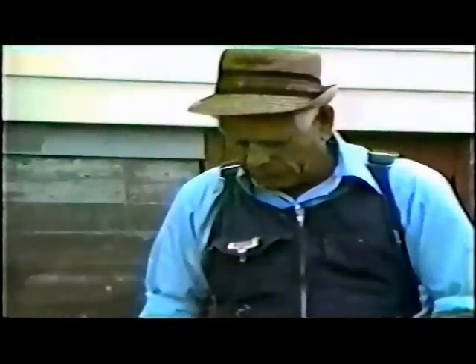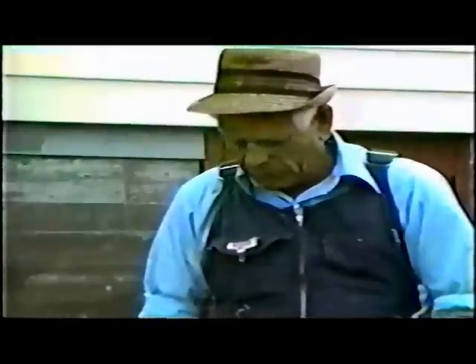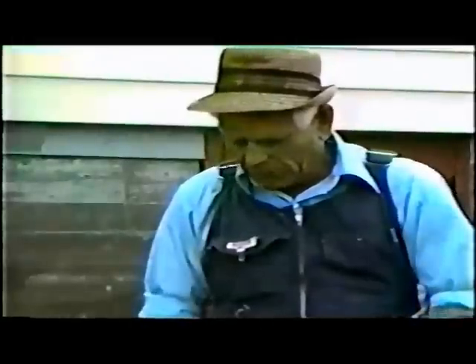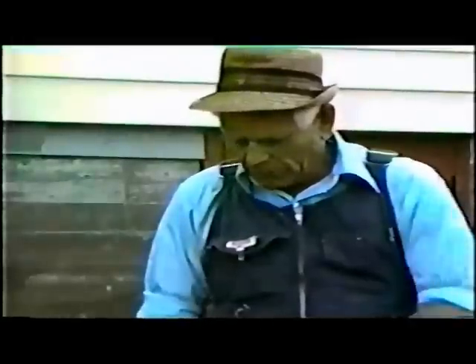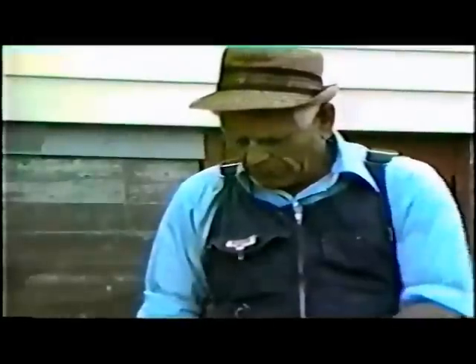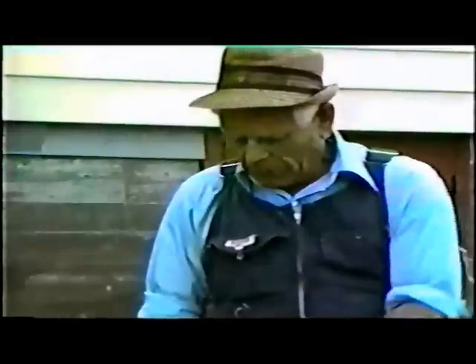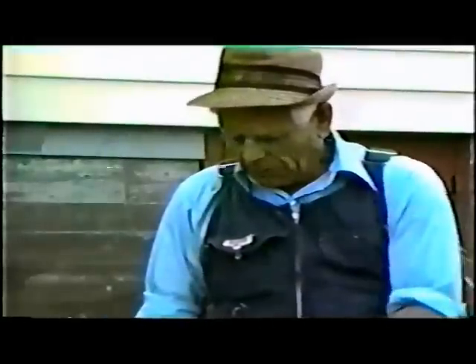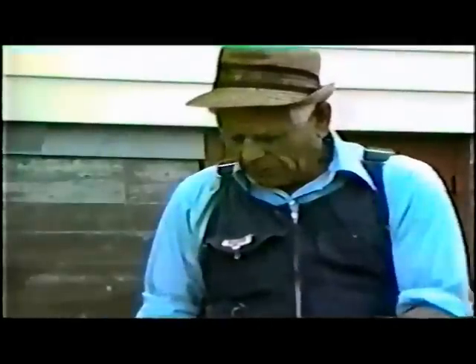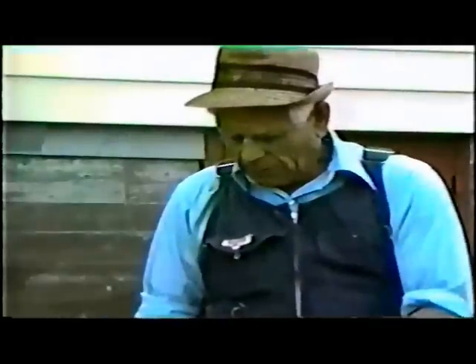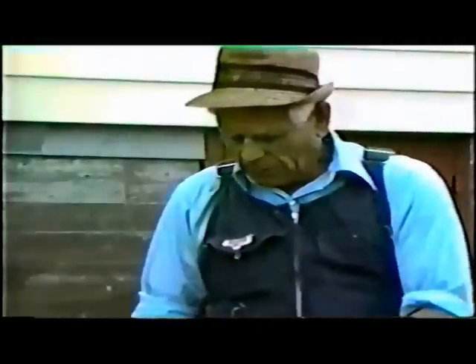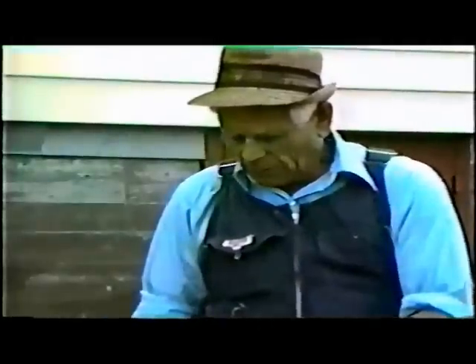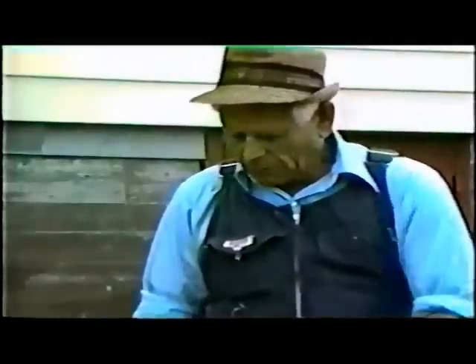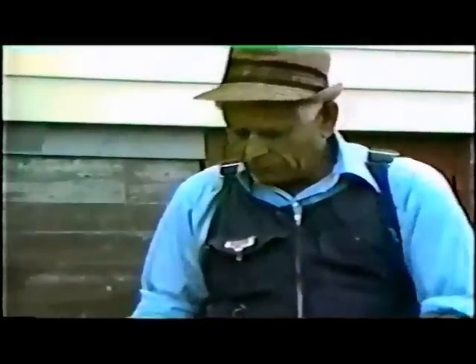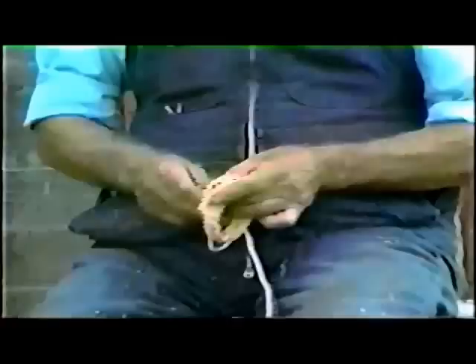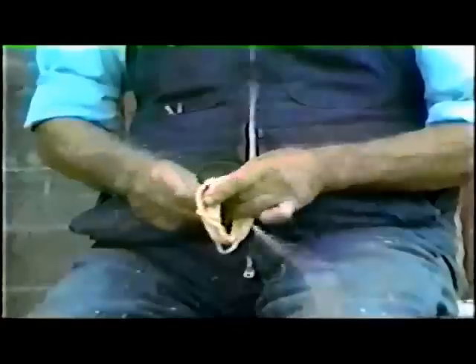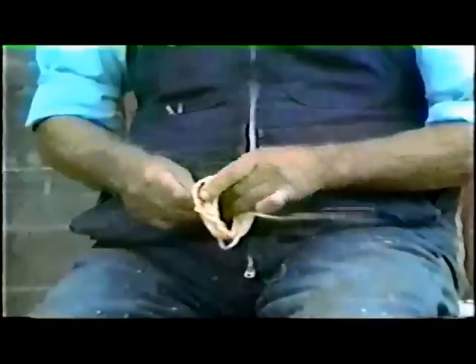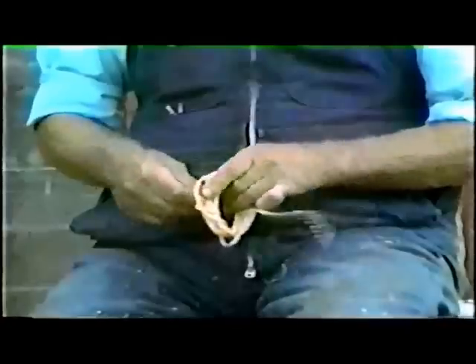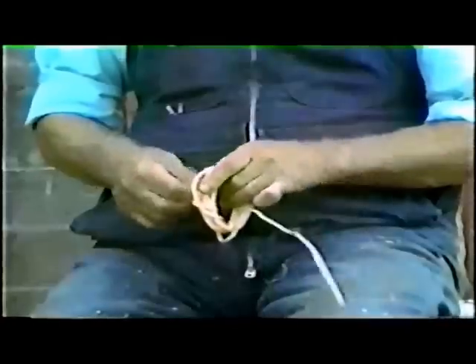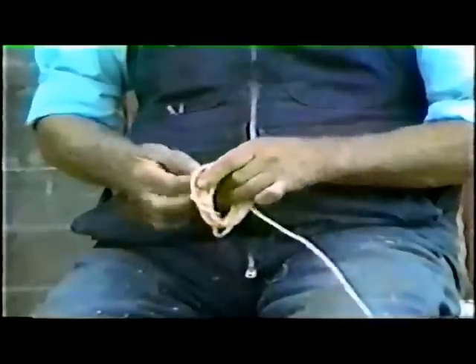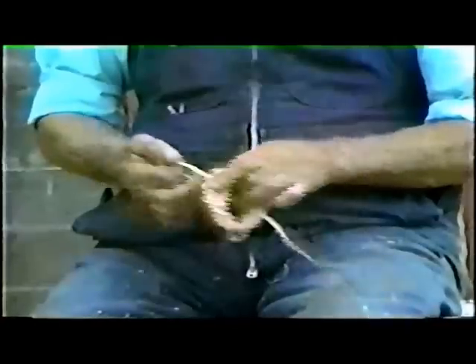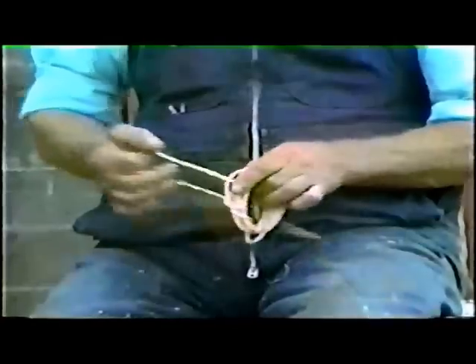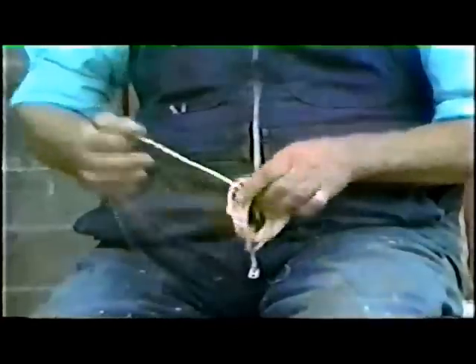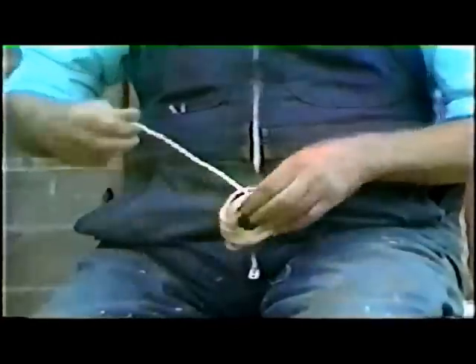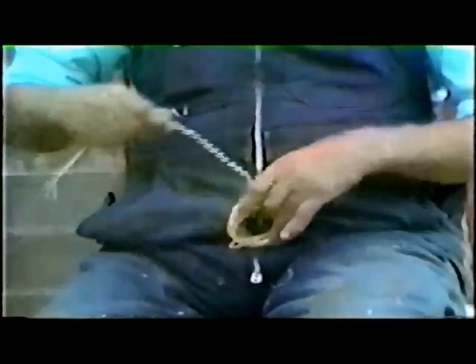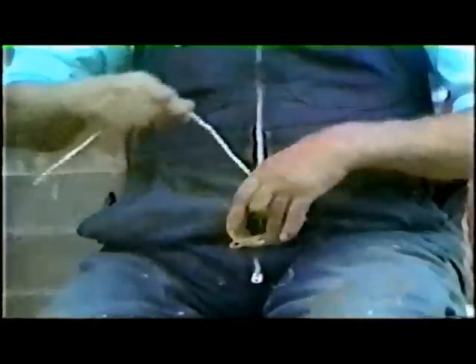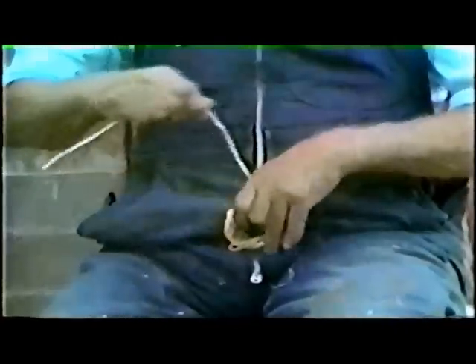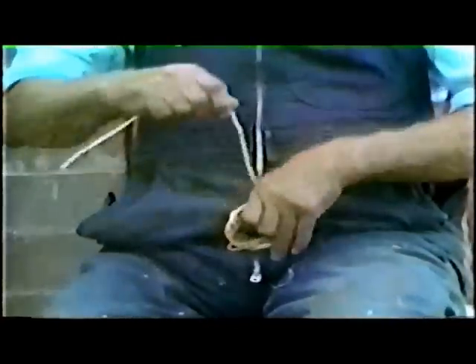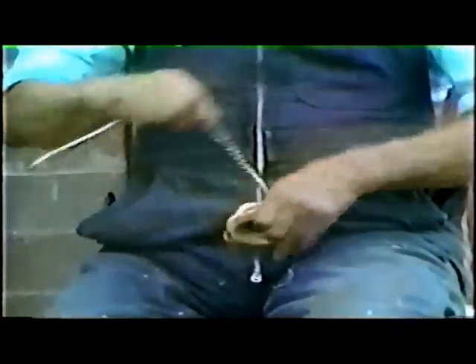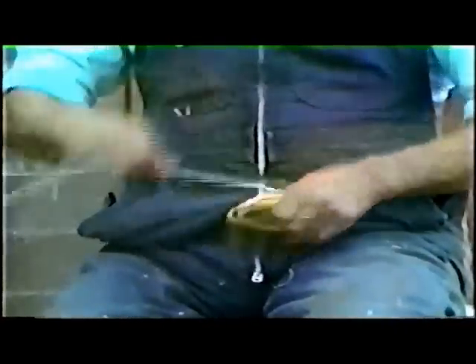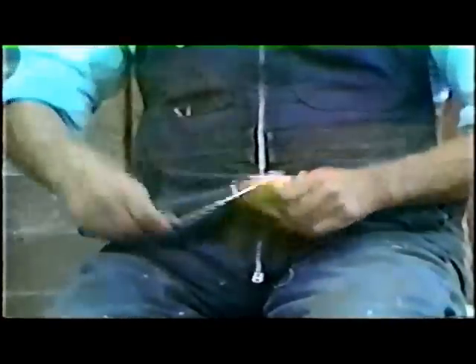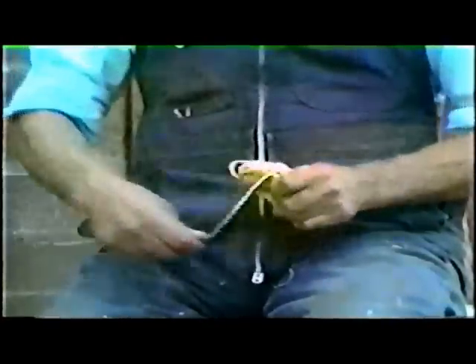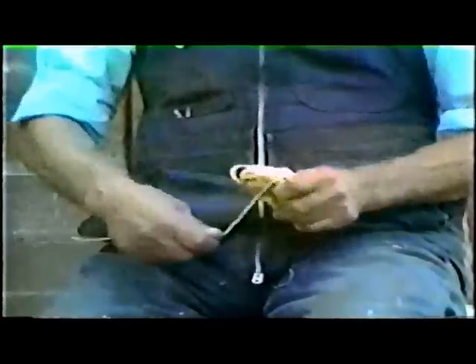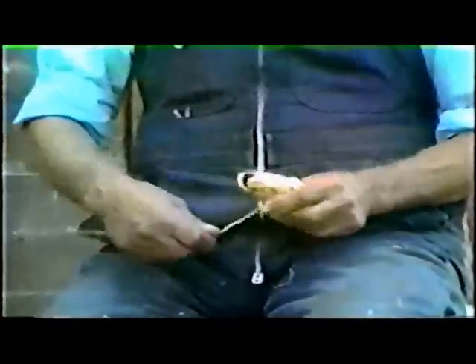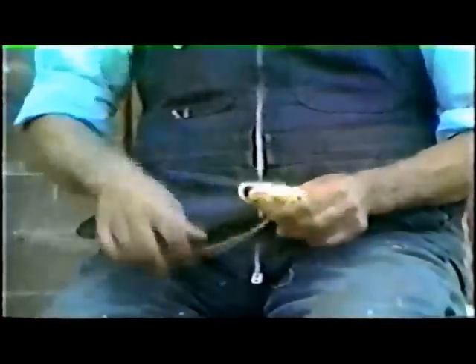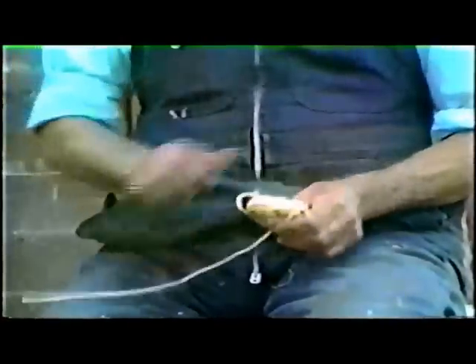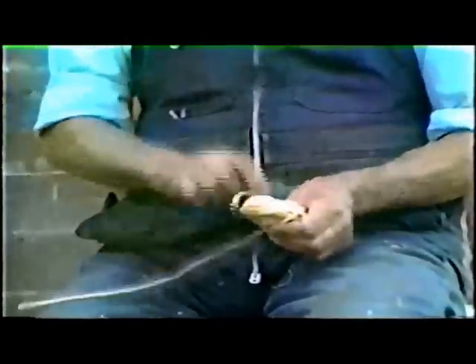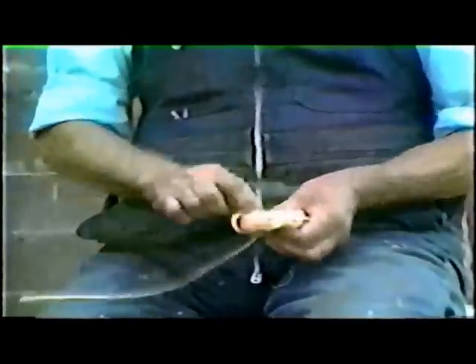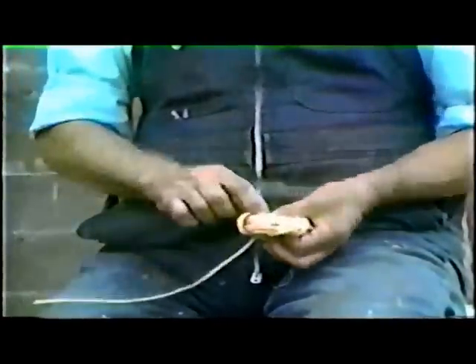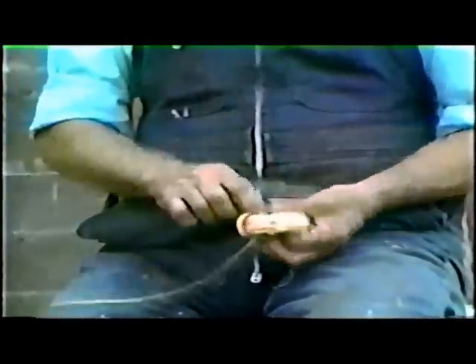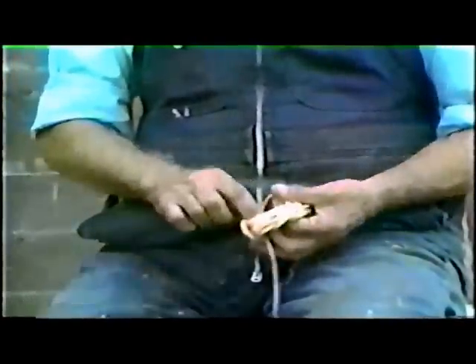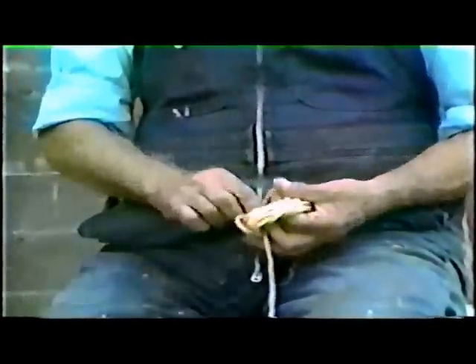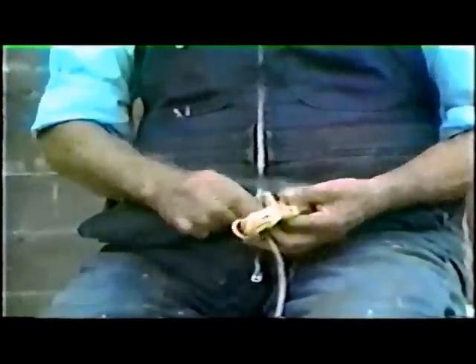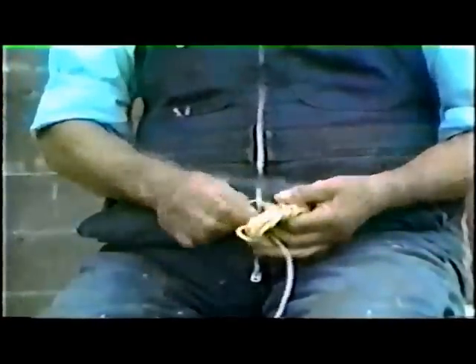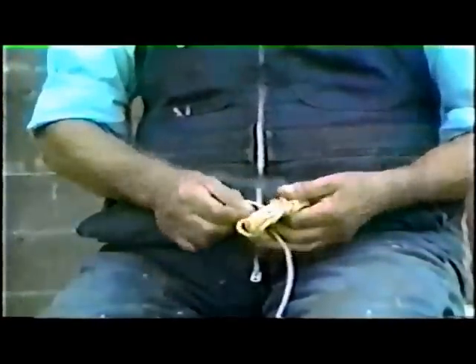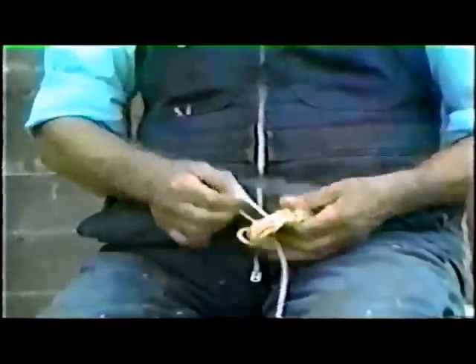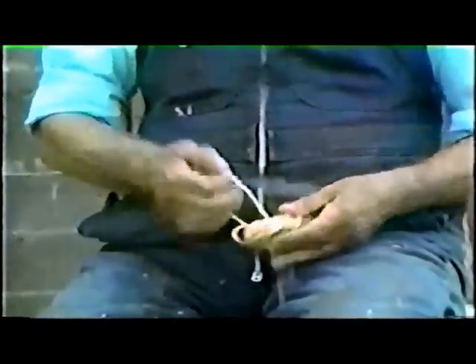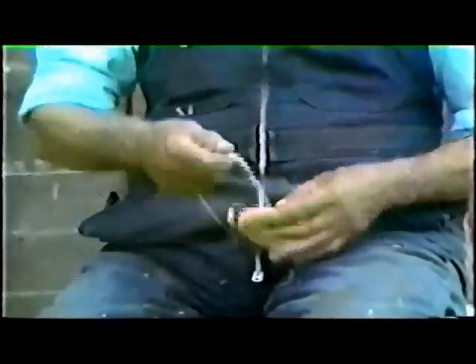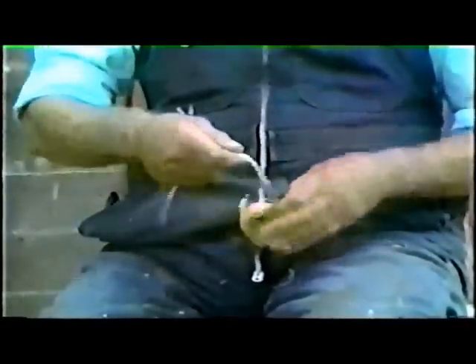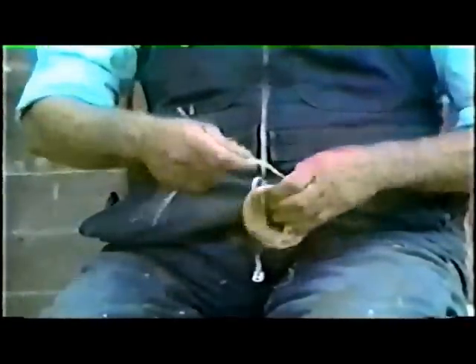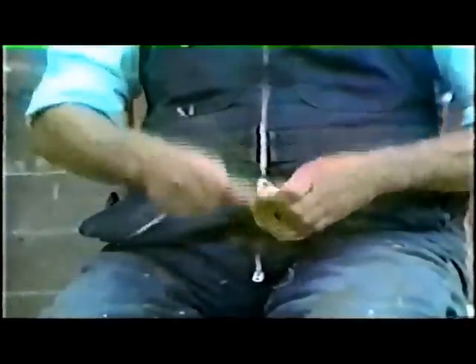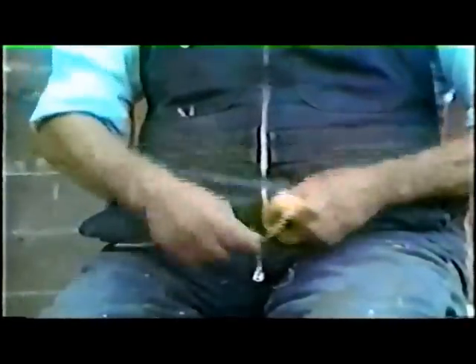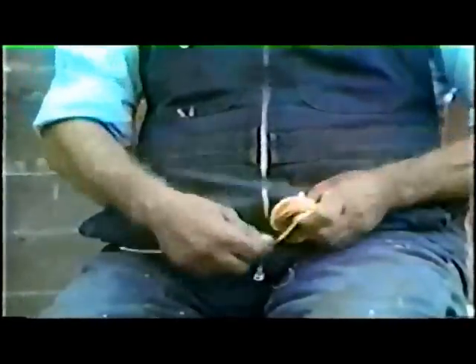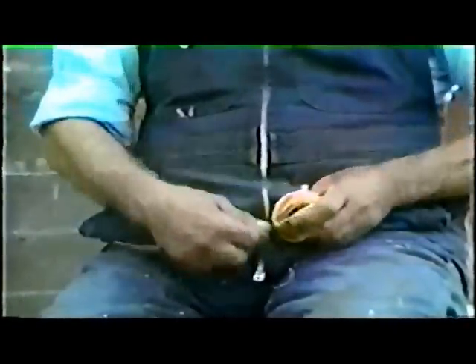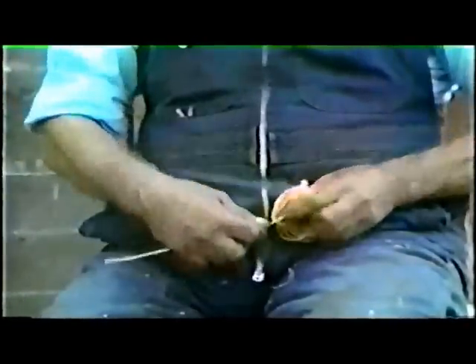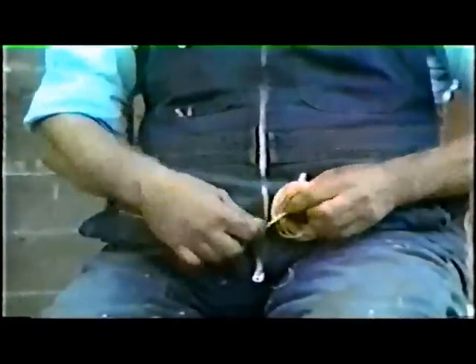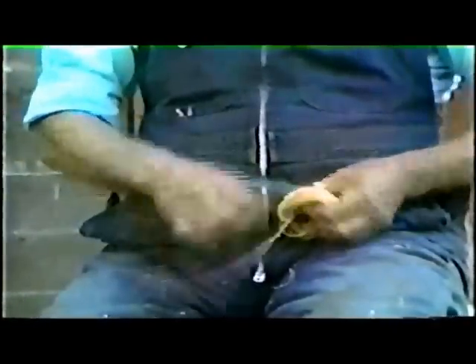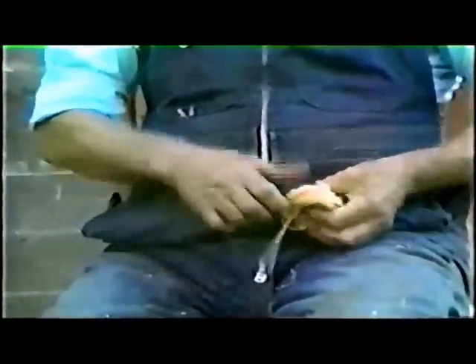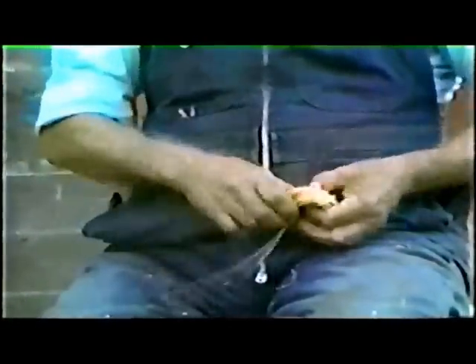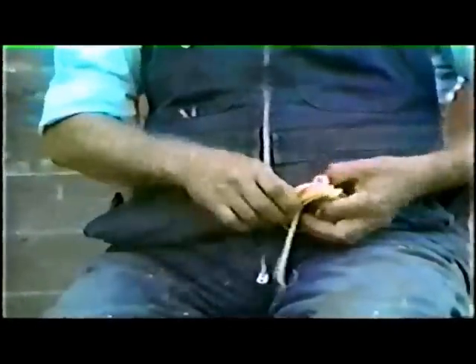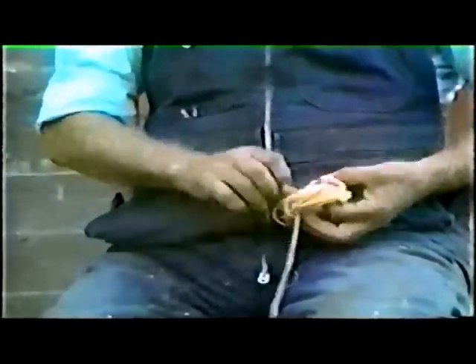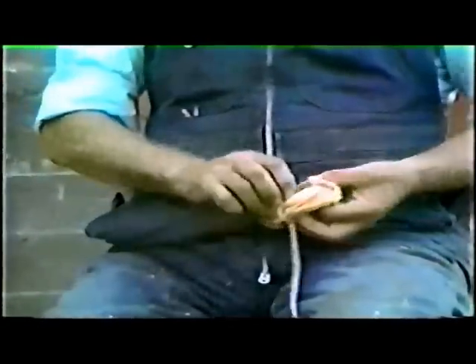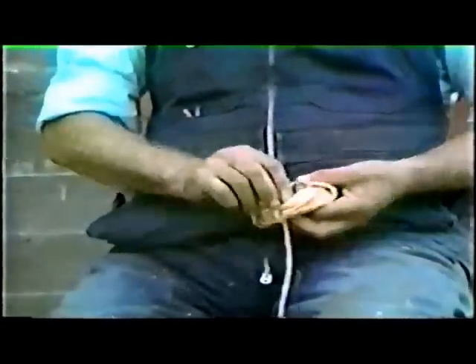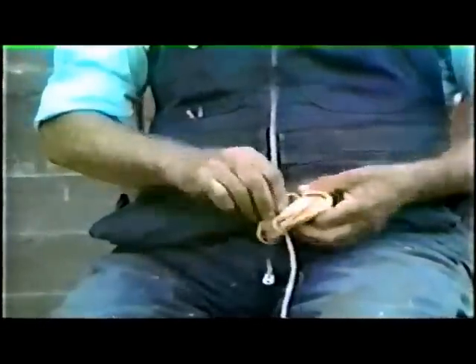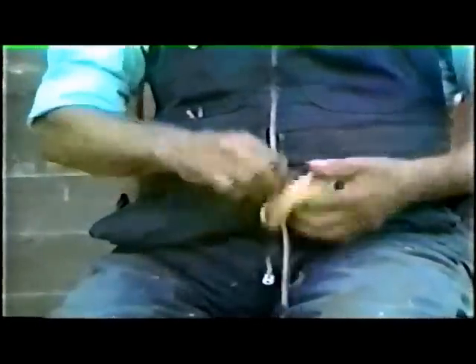If the cleaned root is not to be used immediately, it is kept moist so that it will remain pliable for weaving.